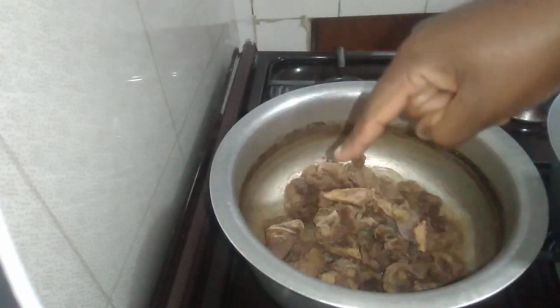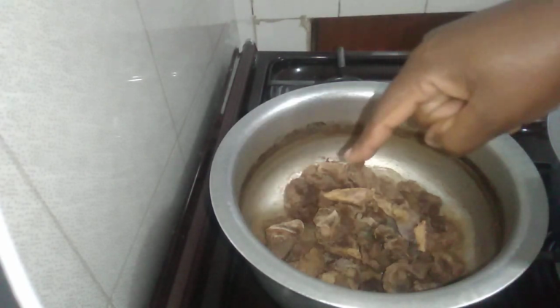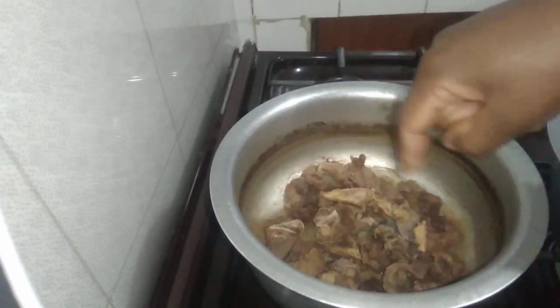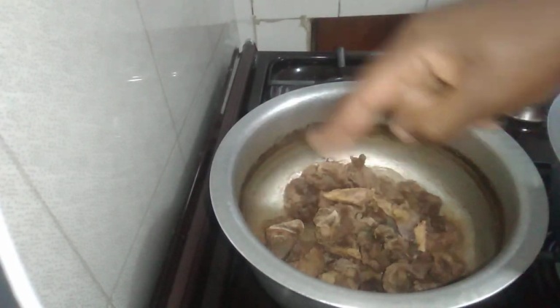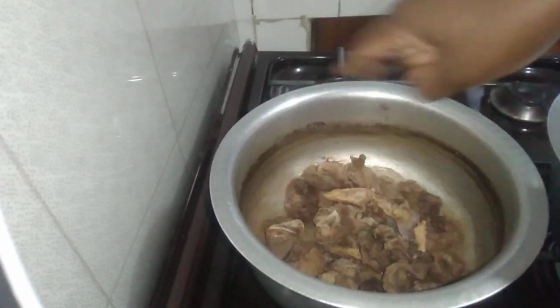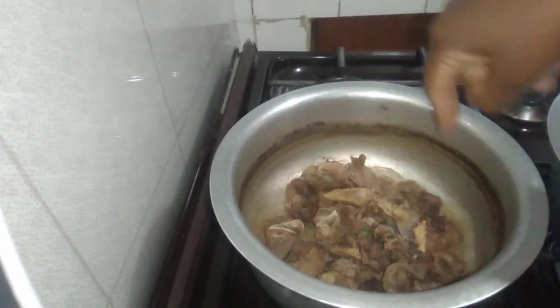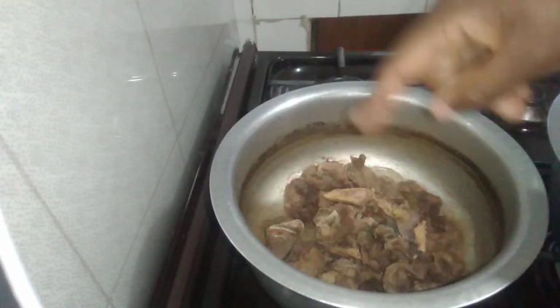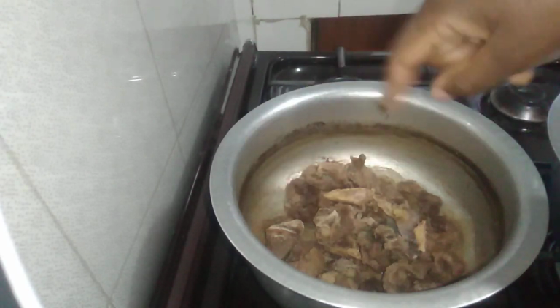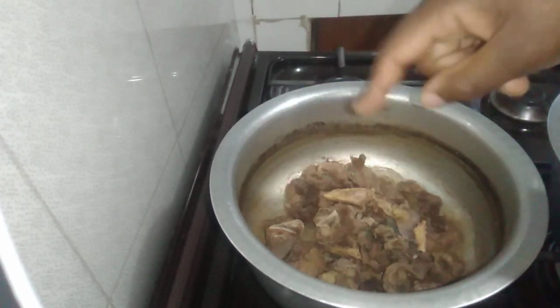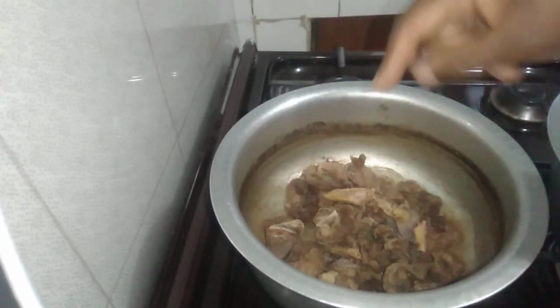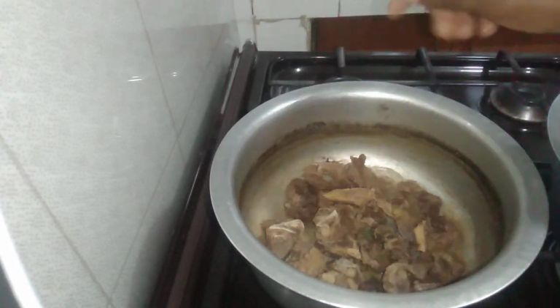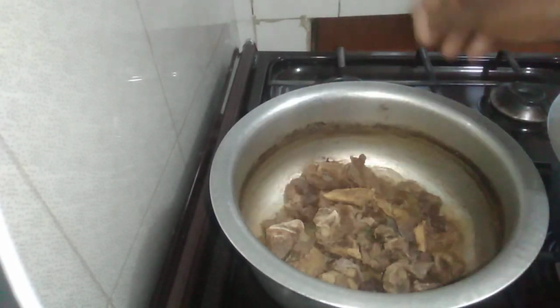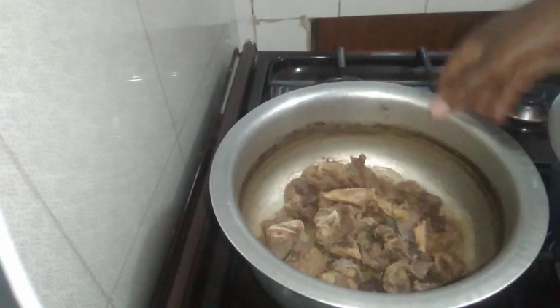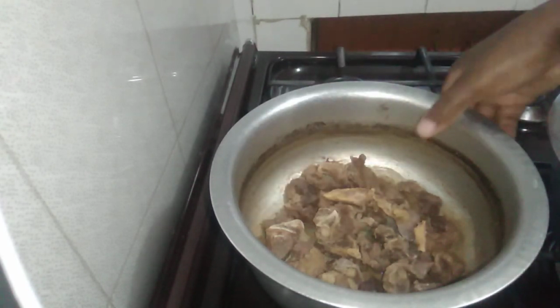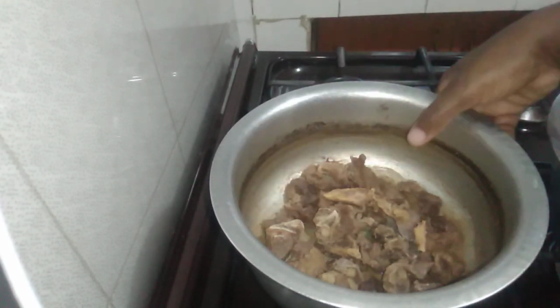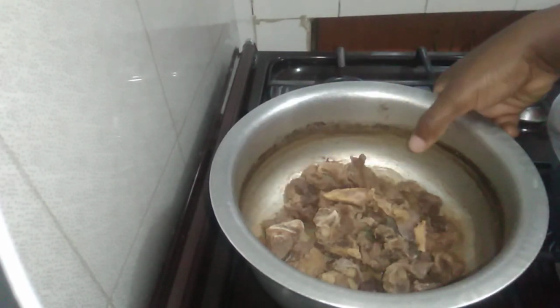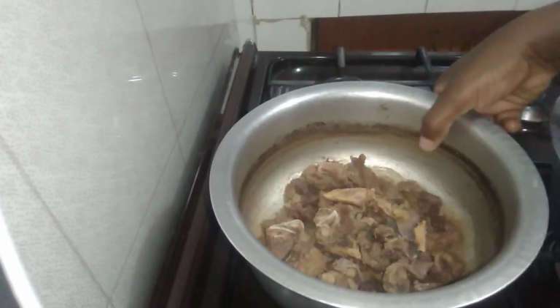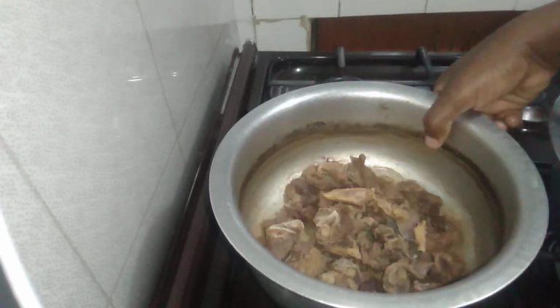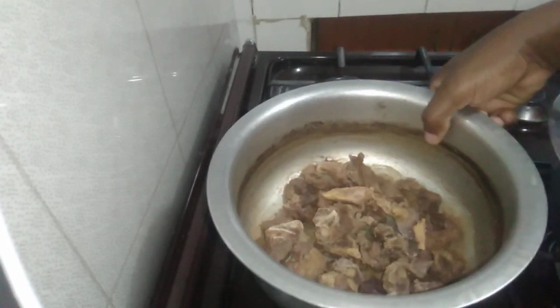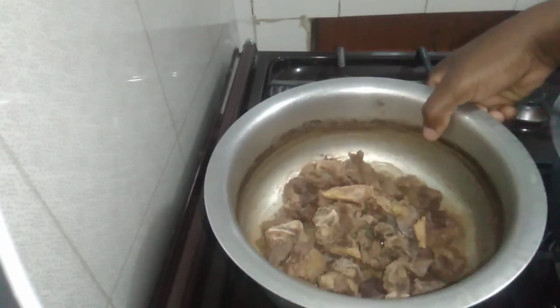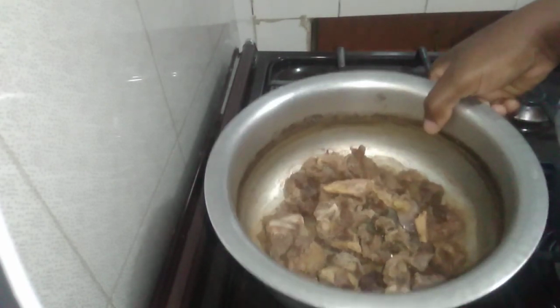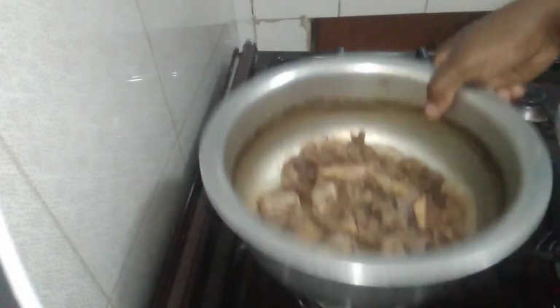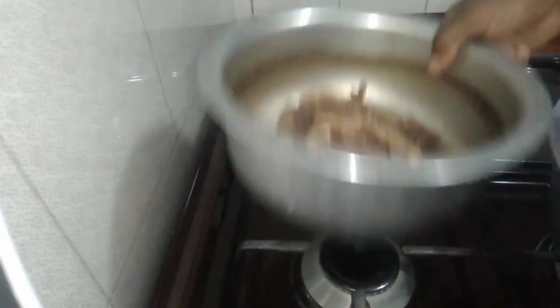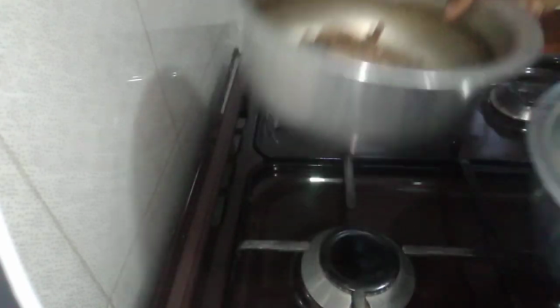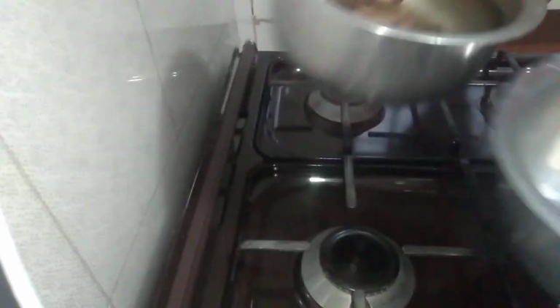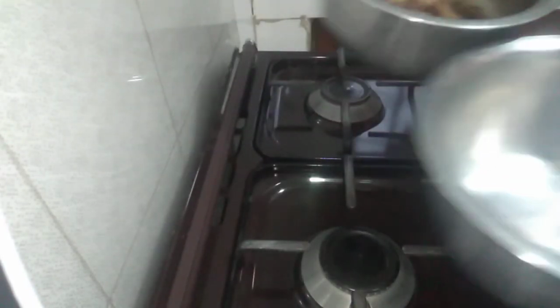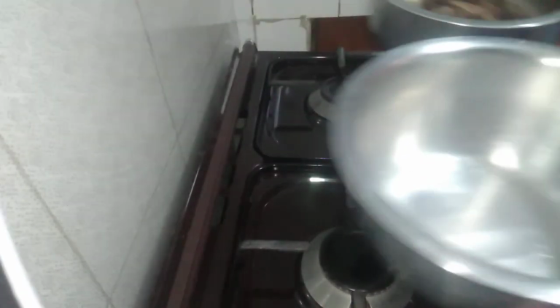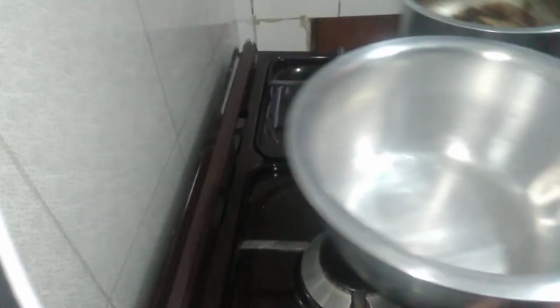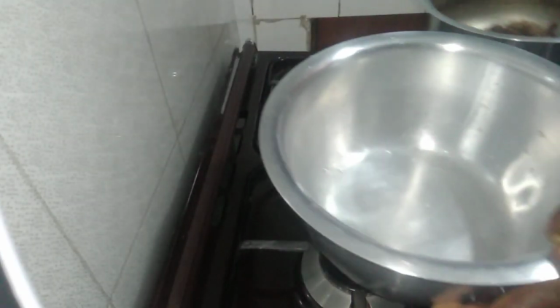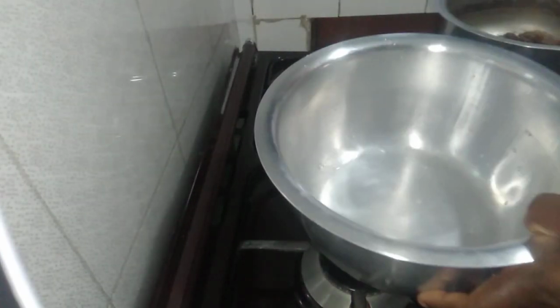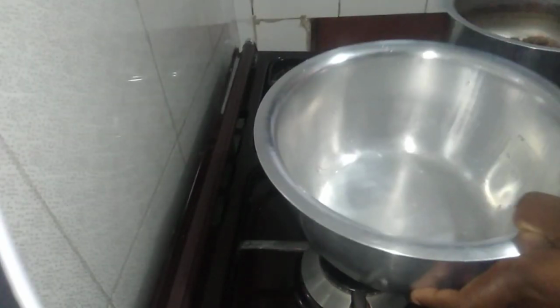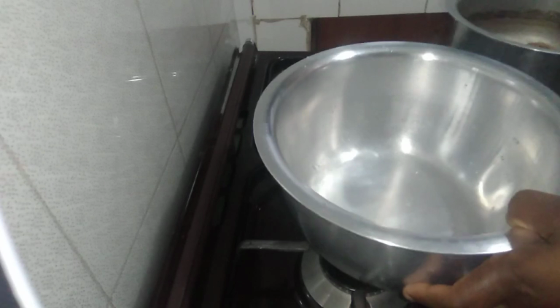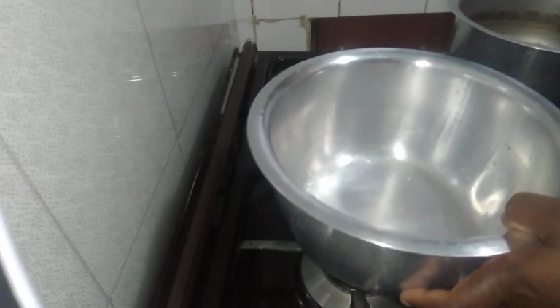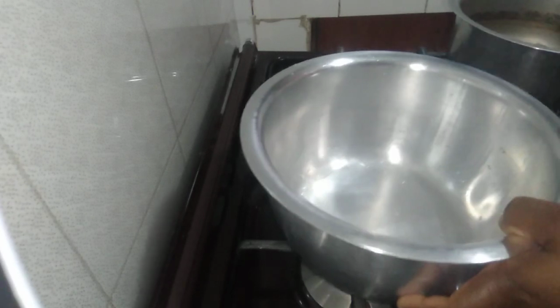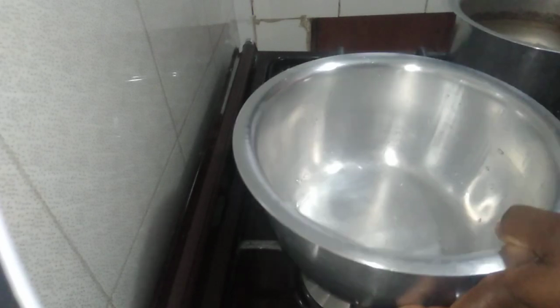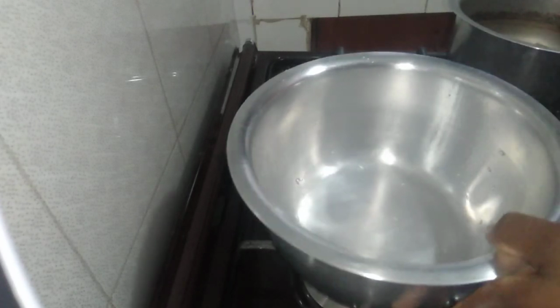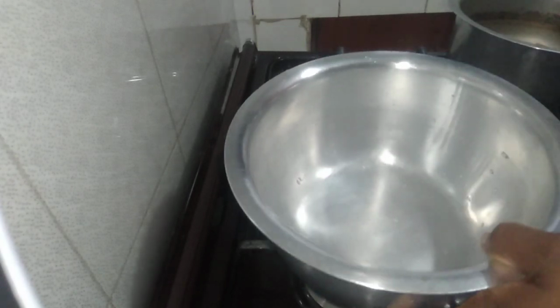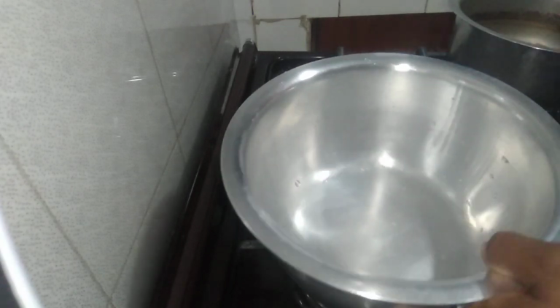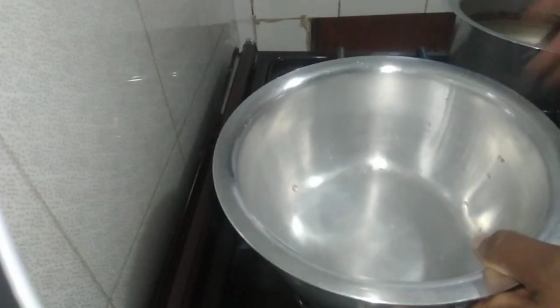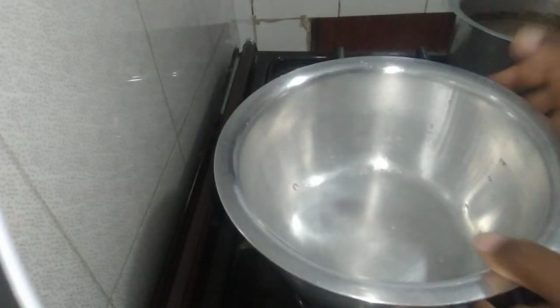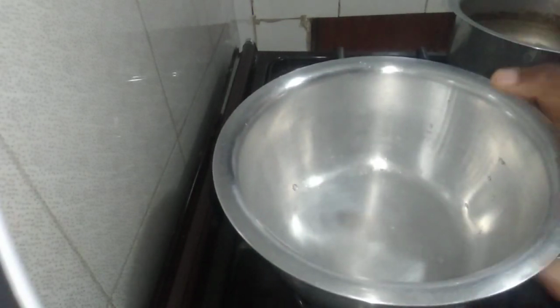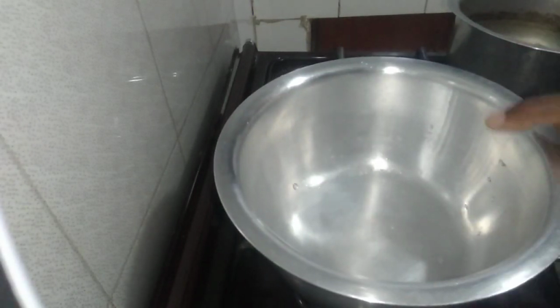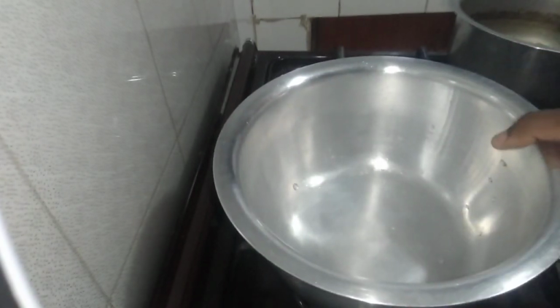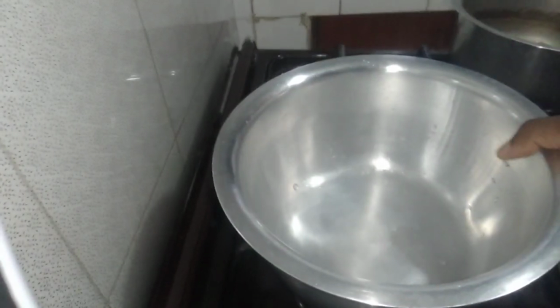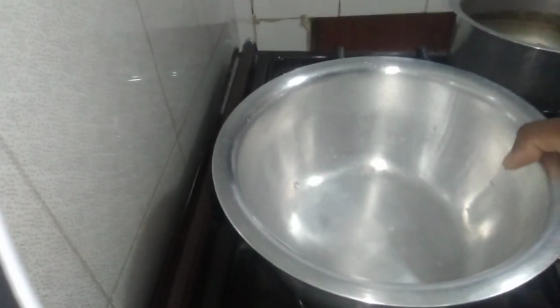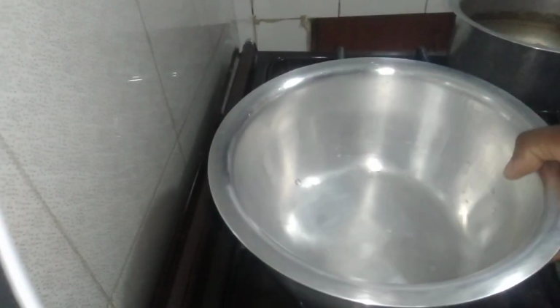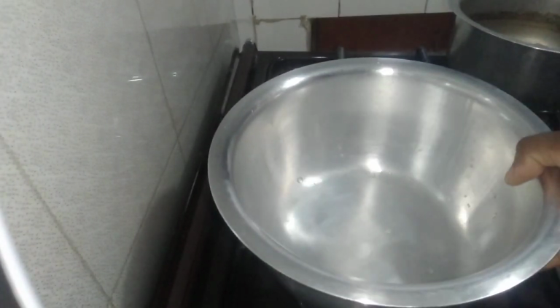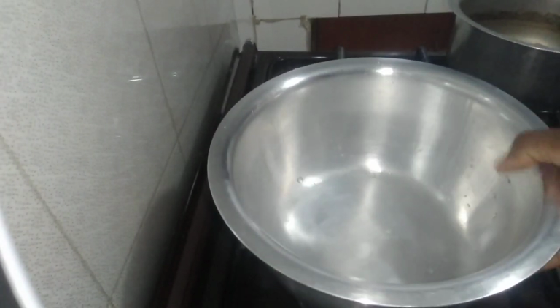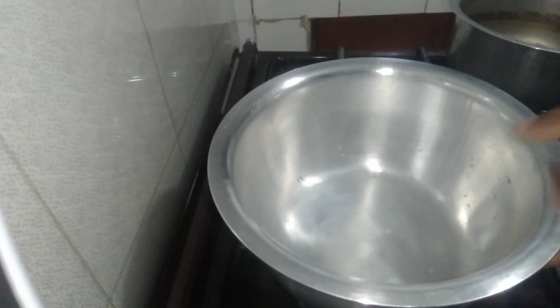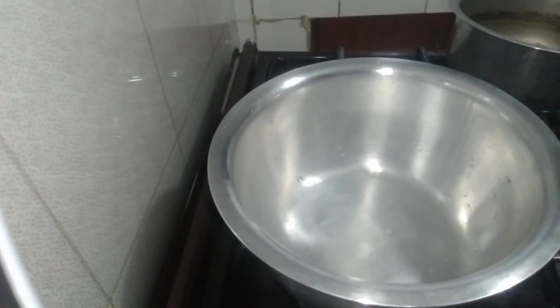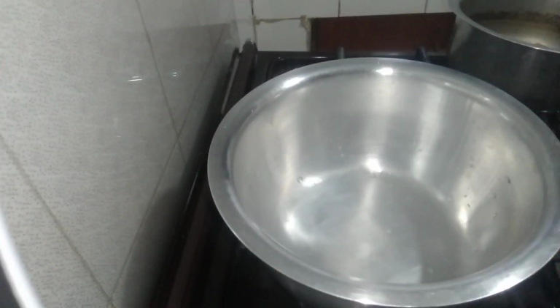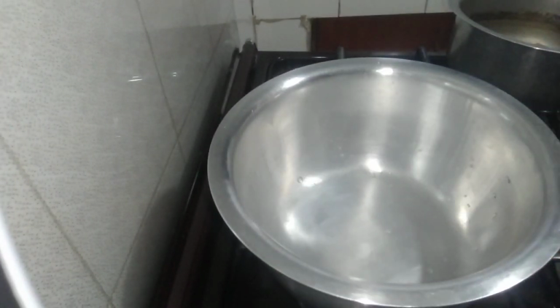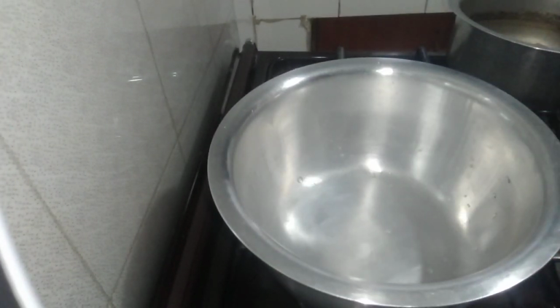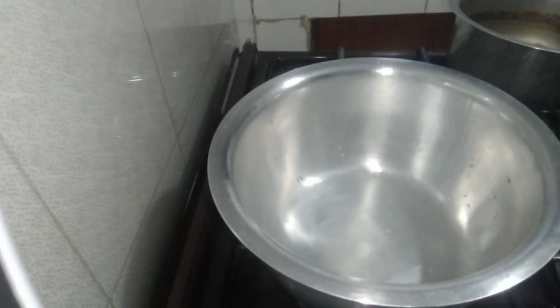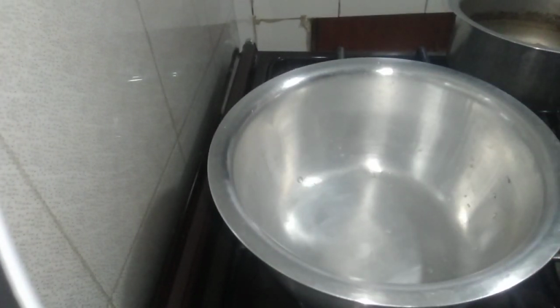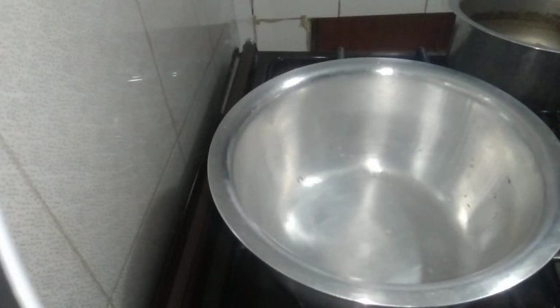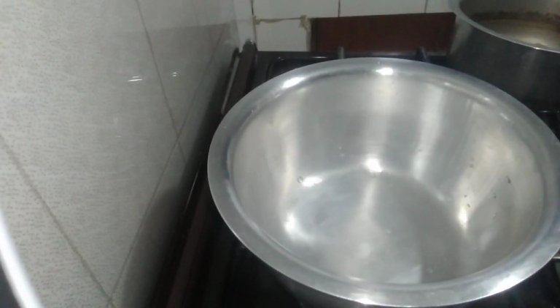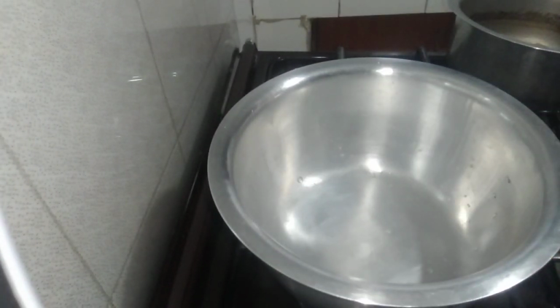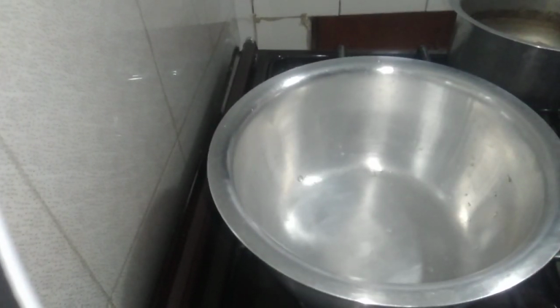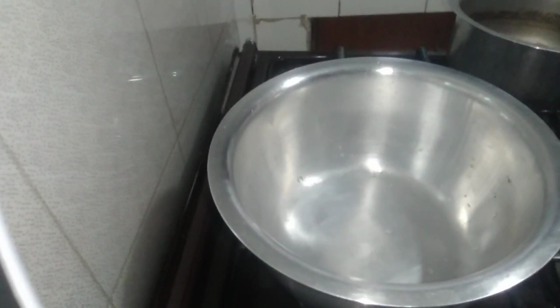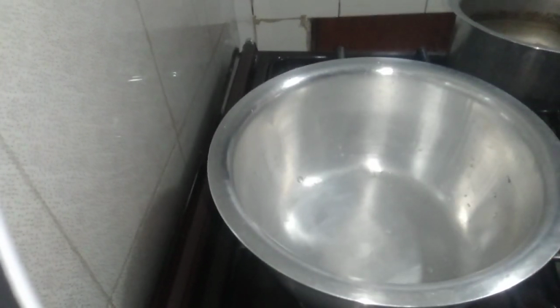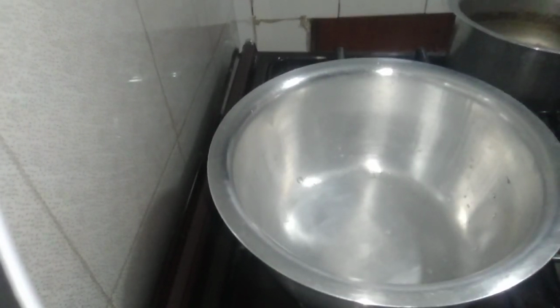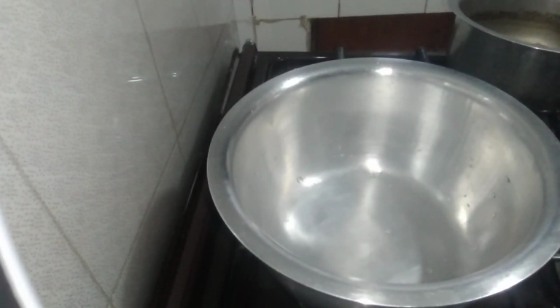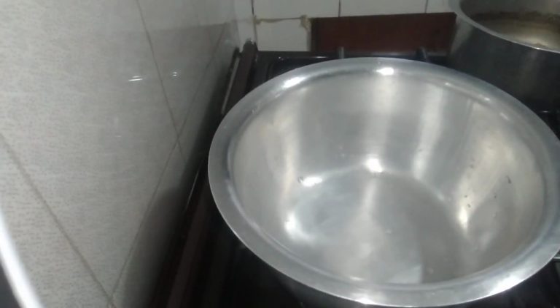This one I've already boiled. So I'm going to use another clean cooking pot. Stay tuned.